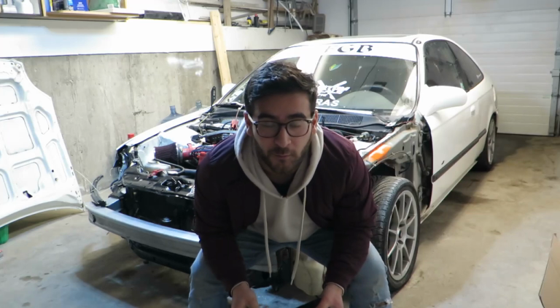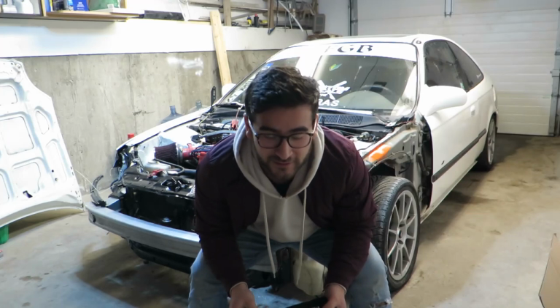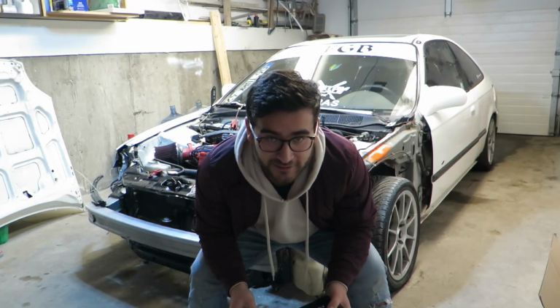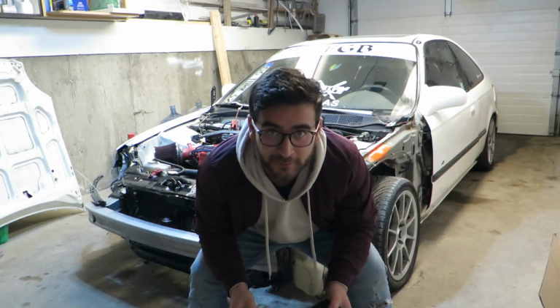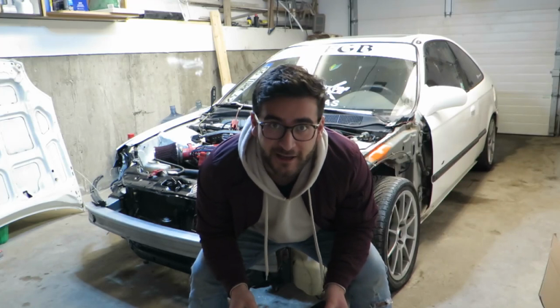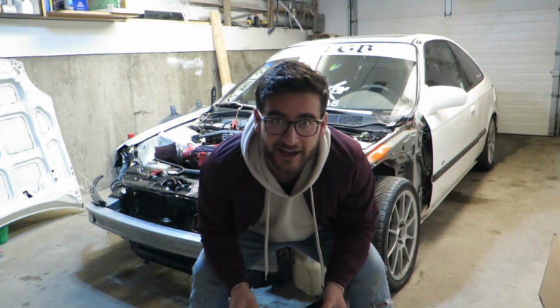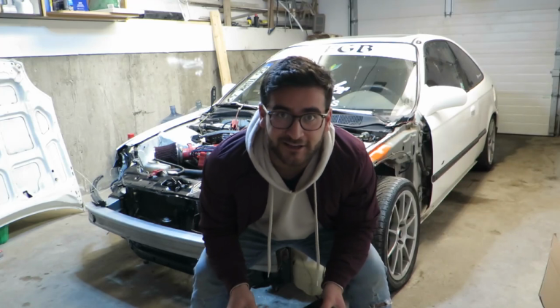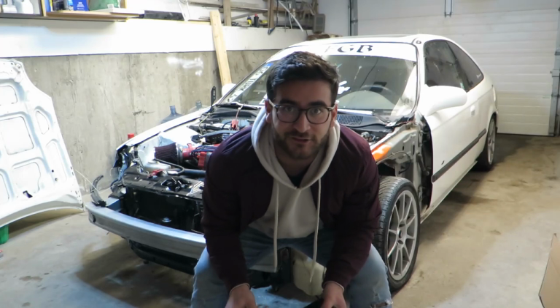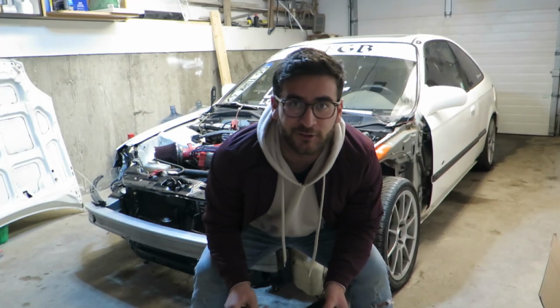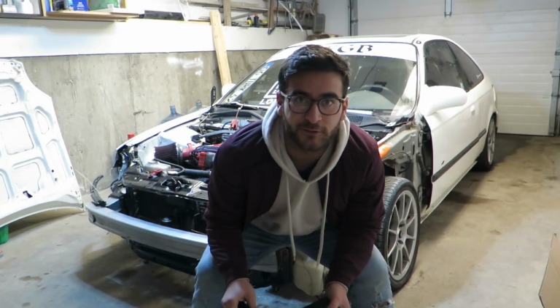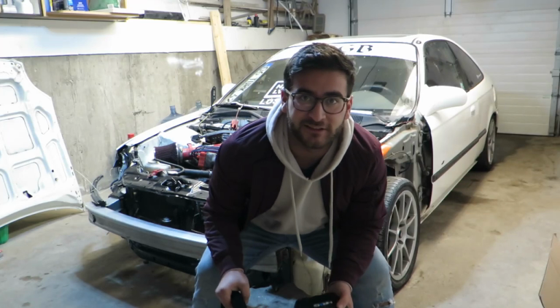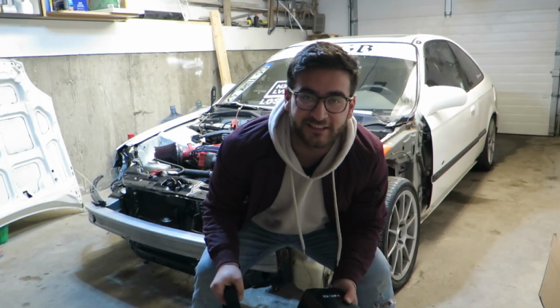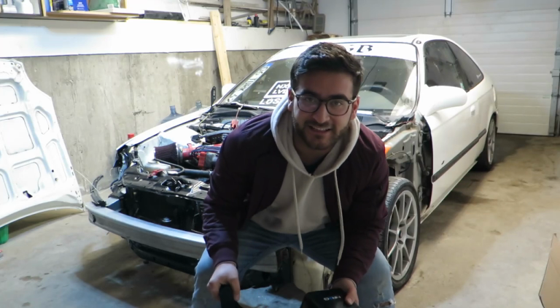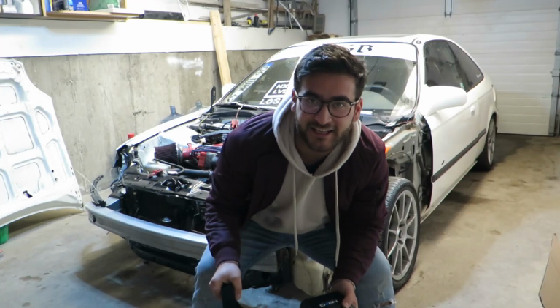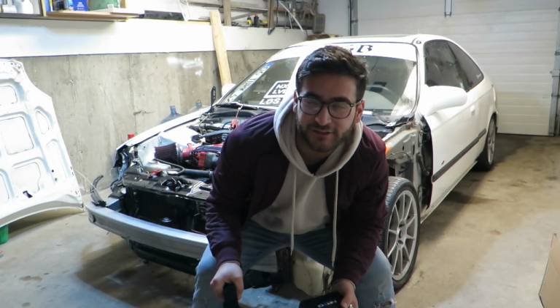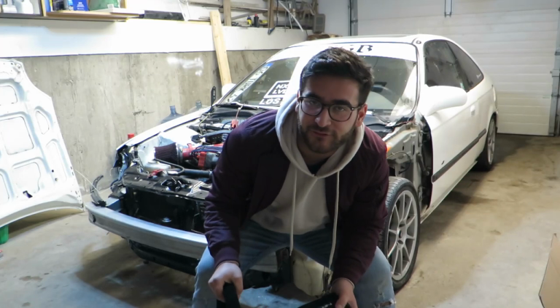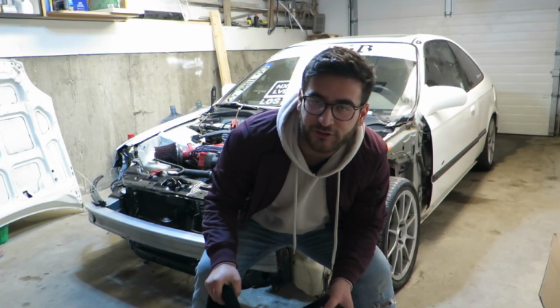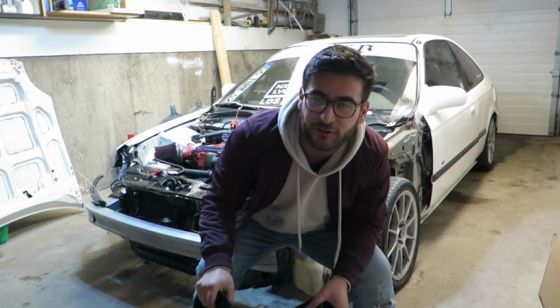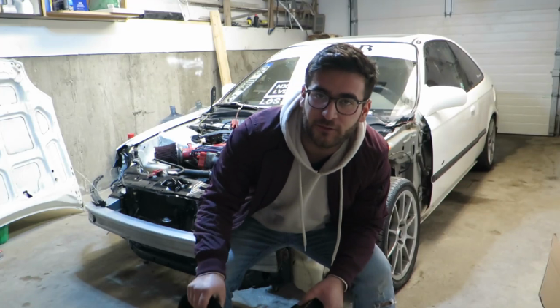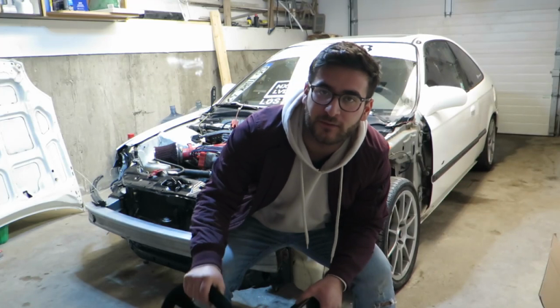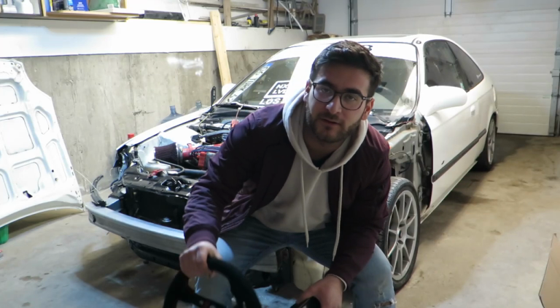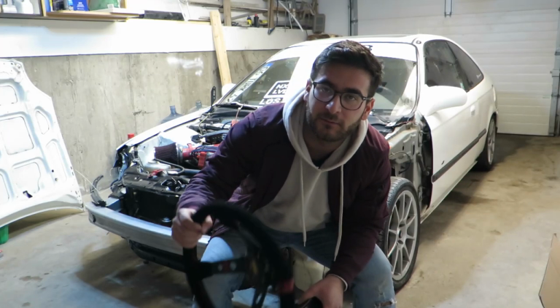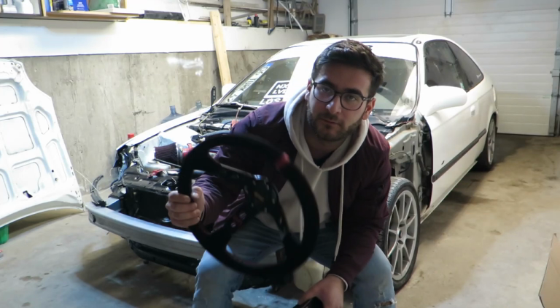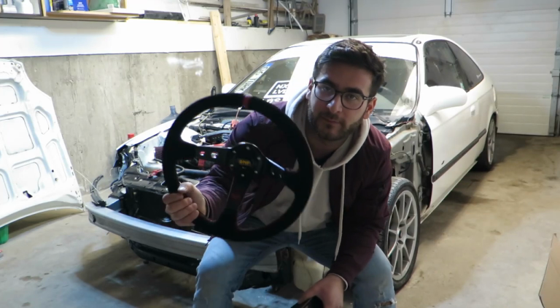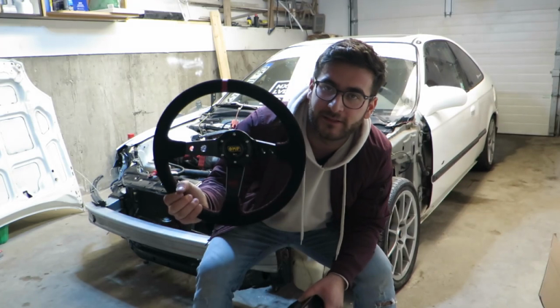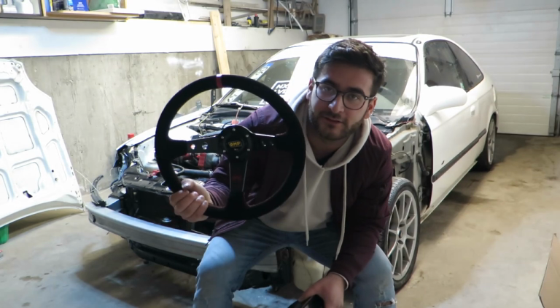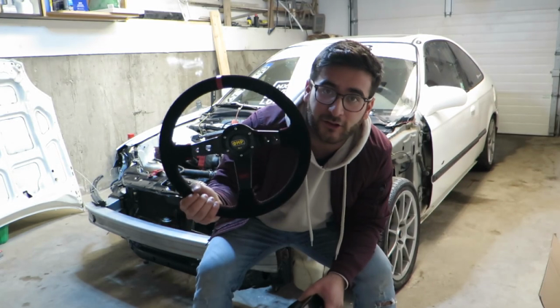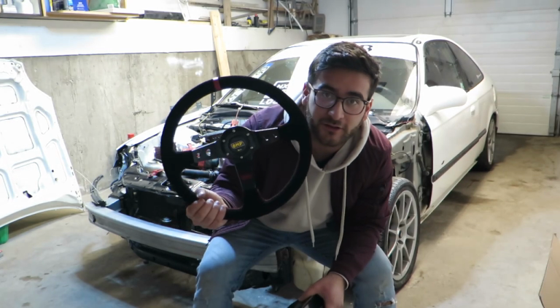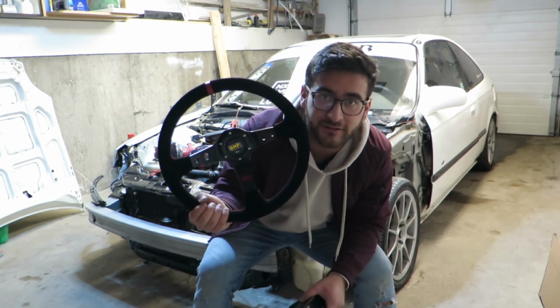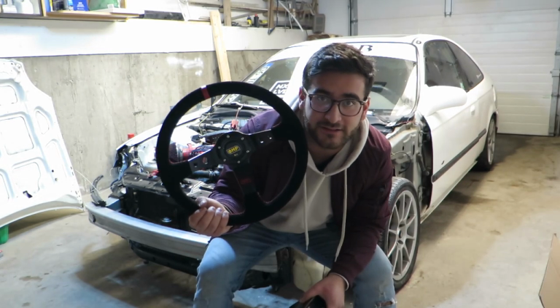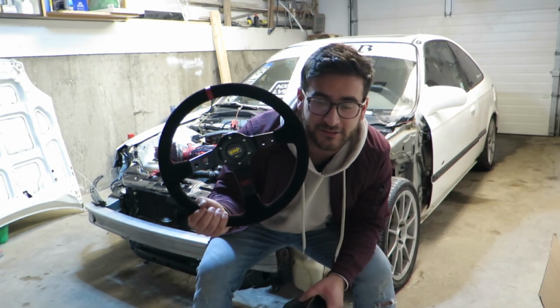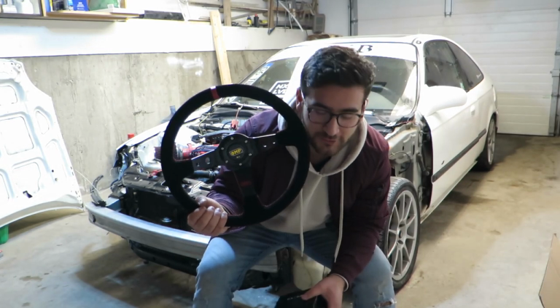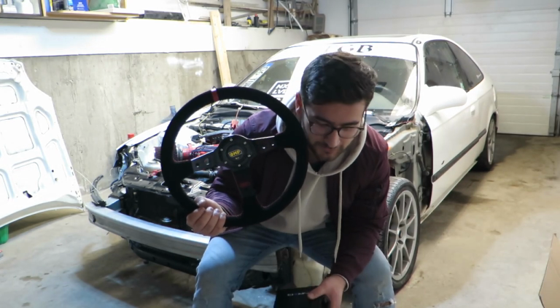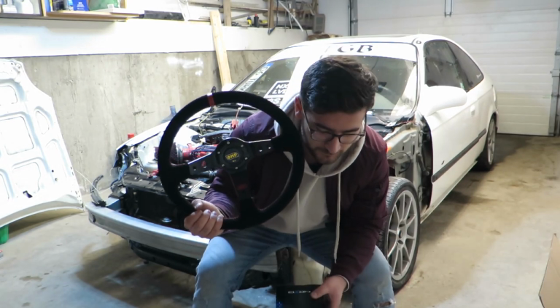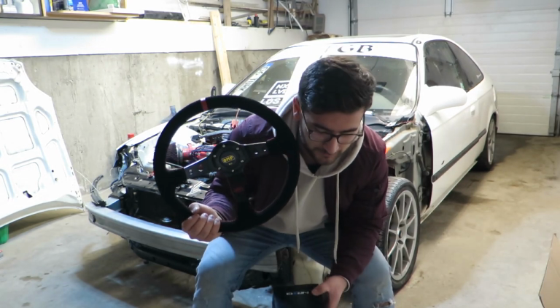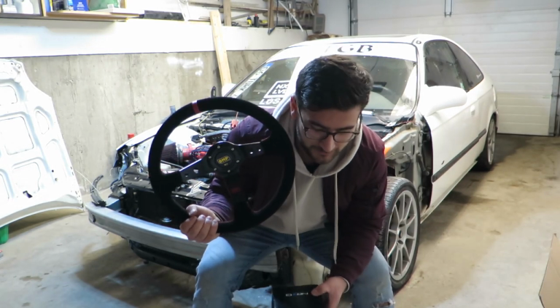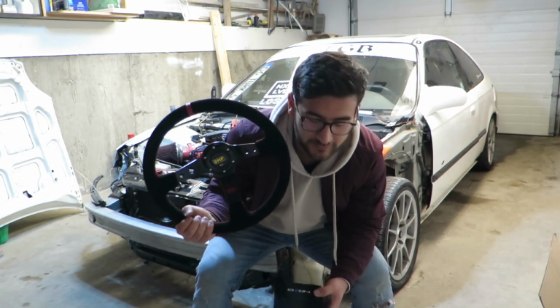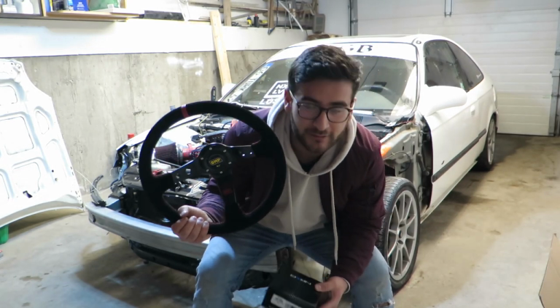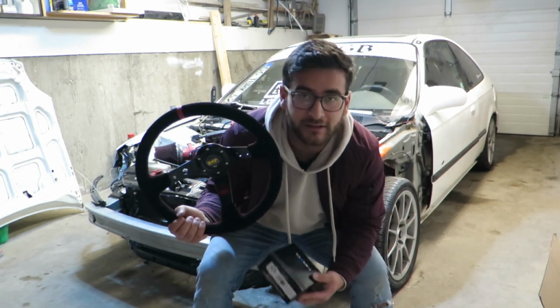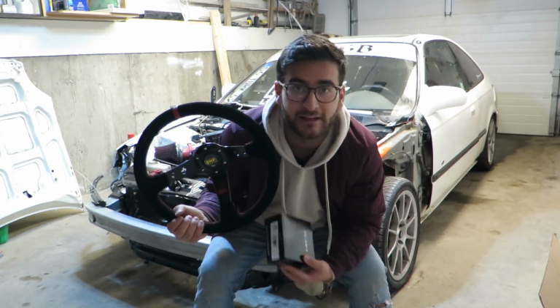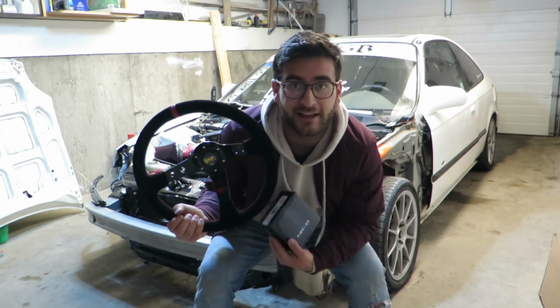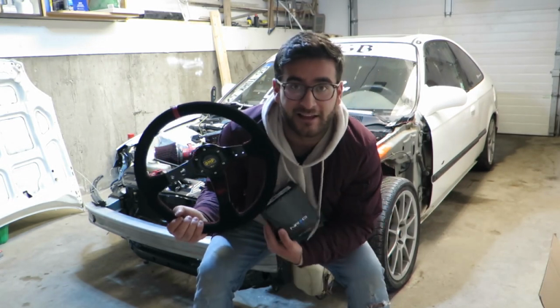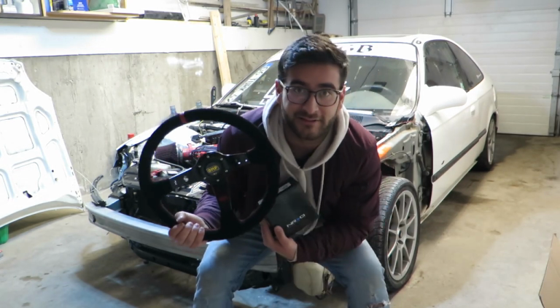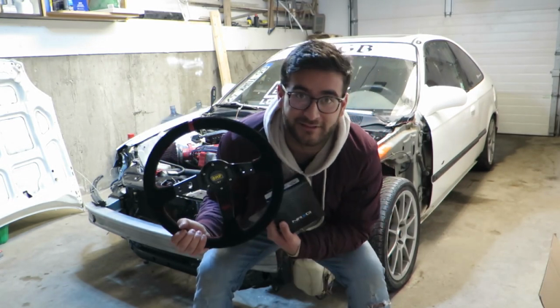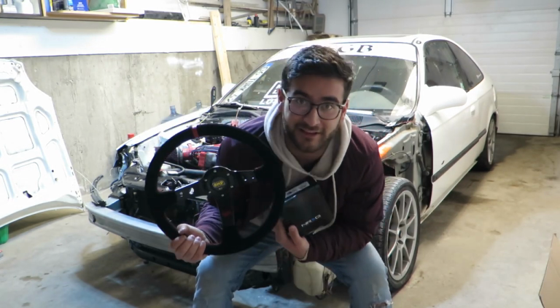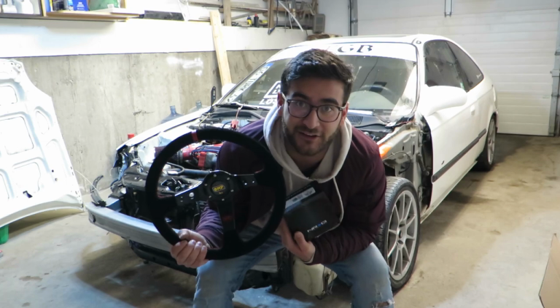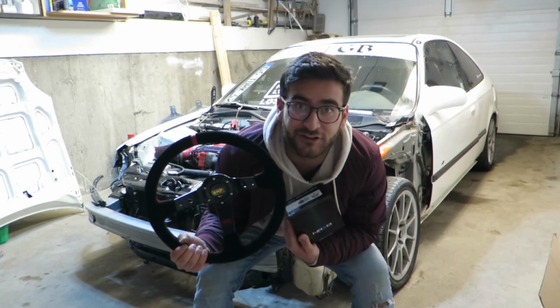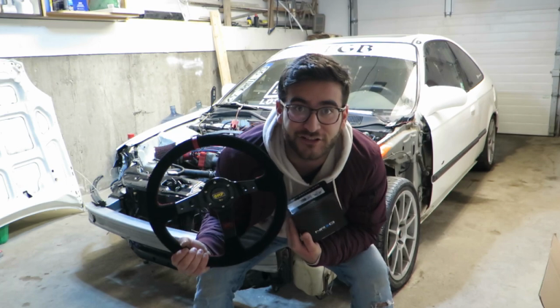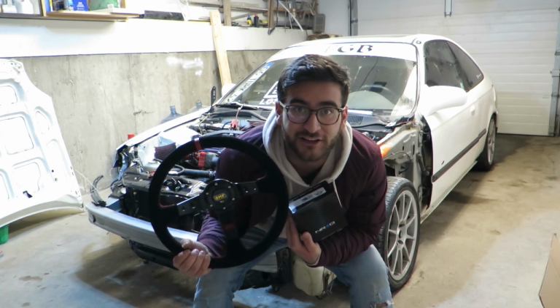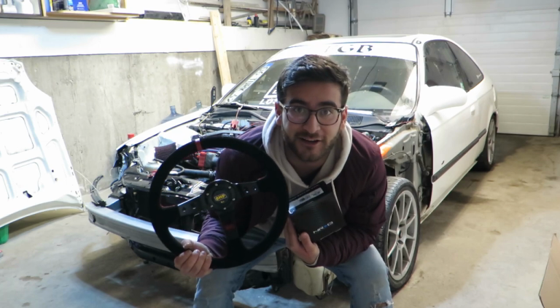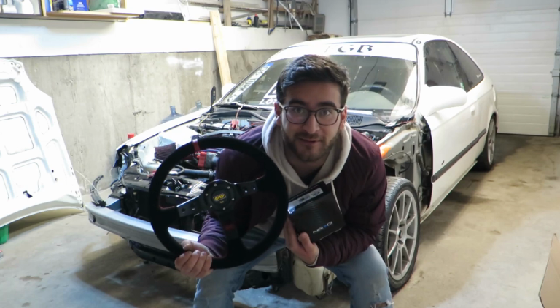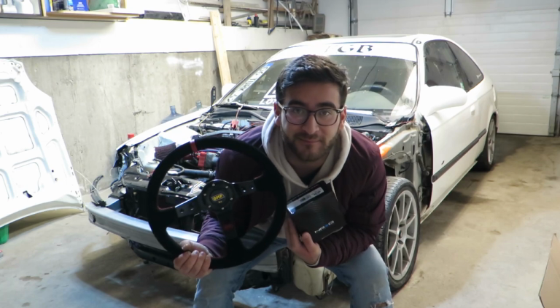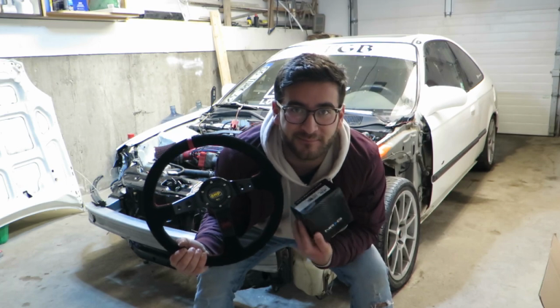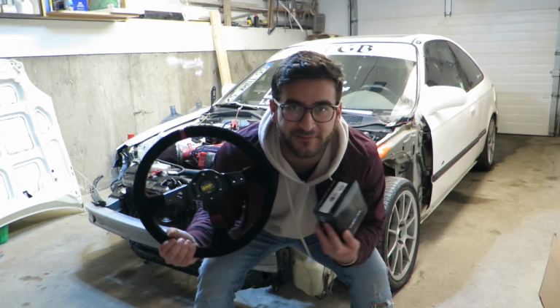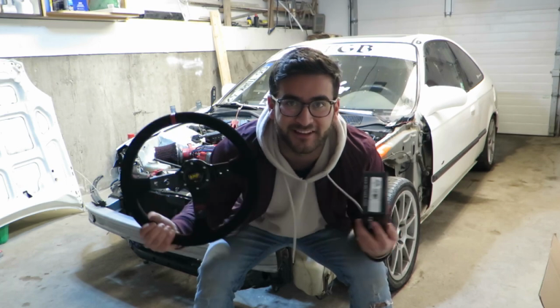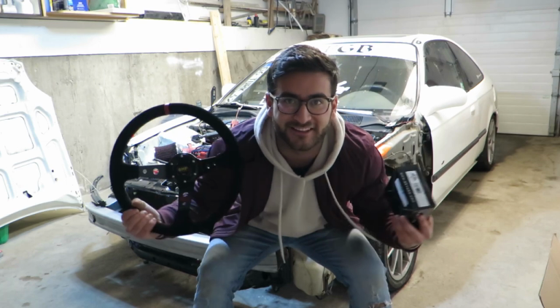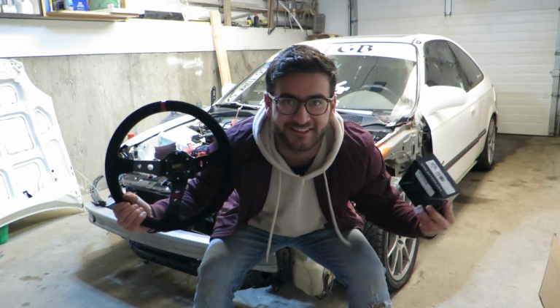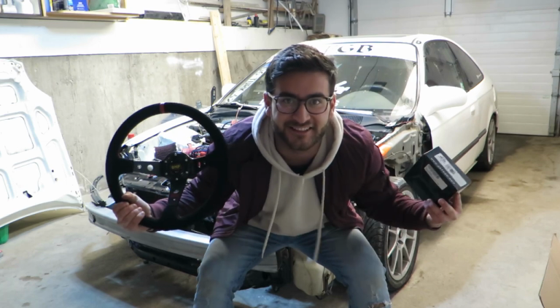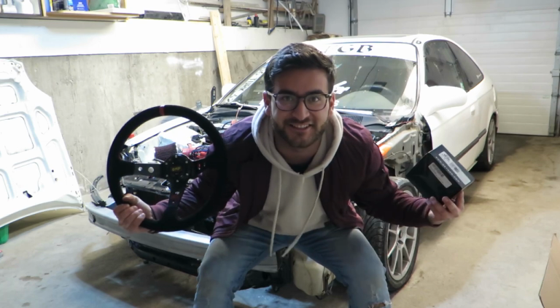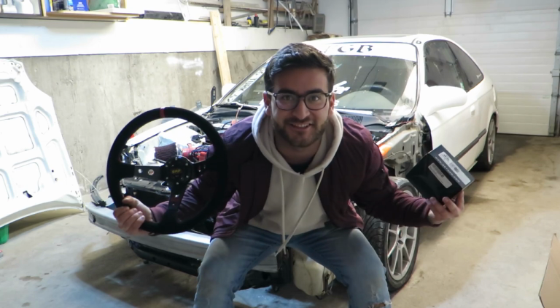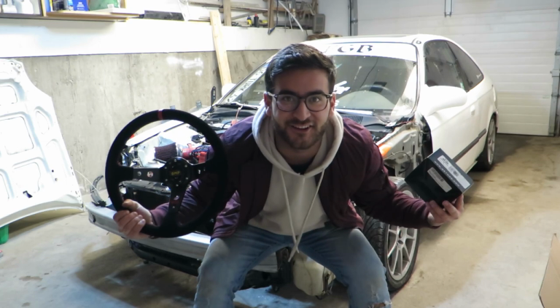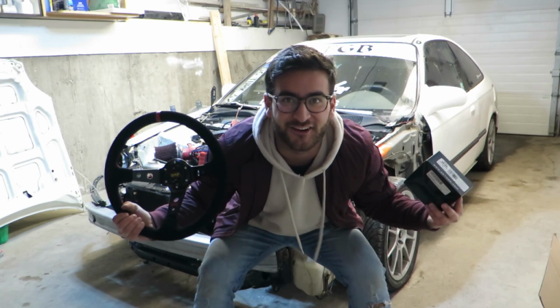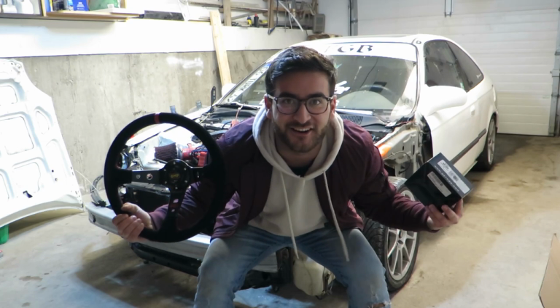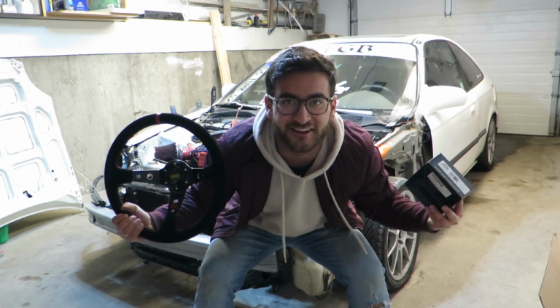What's up guys, so in today's video we'll be installing this steering wheel and this NRG Hub. Let's get started.